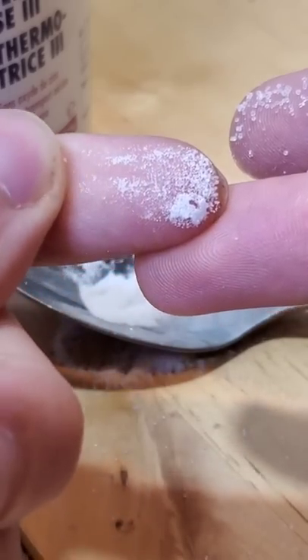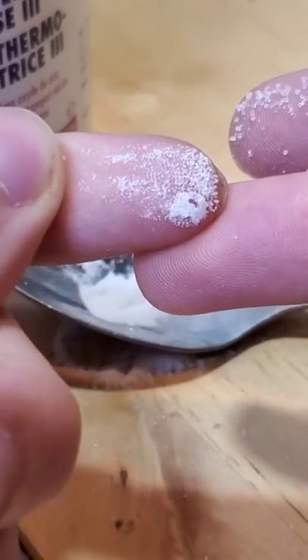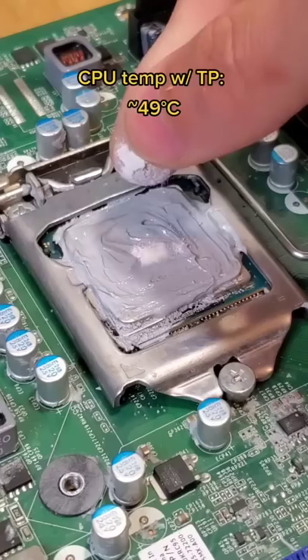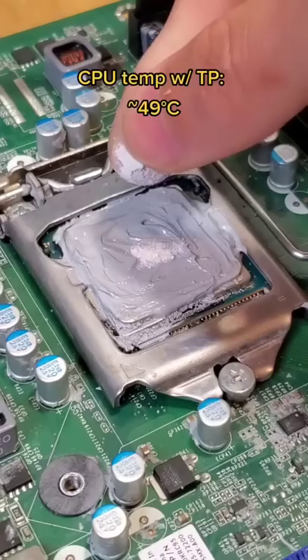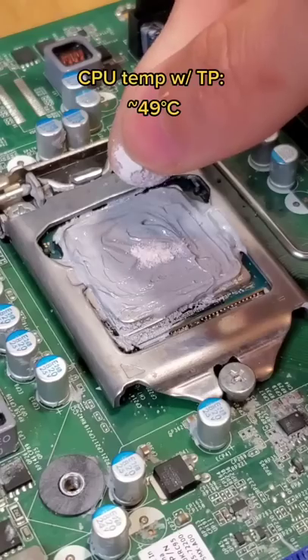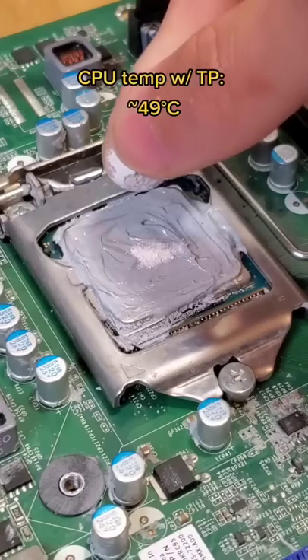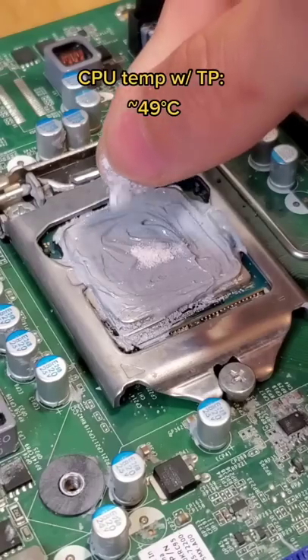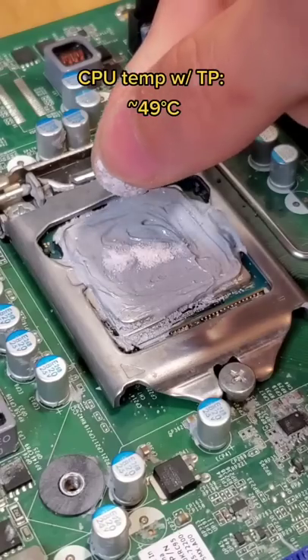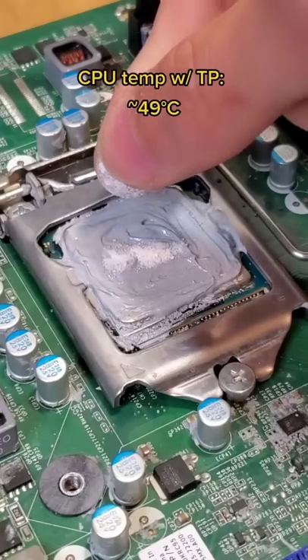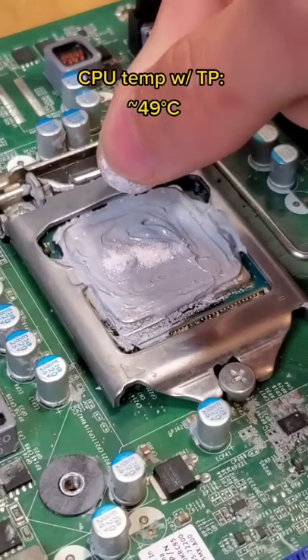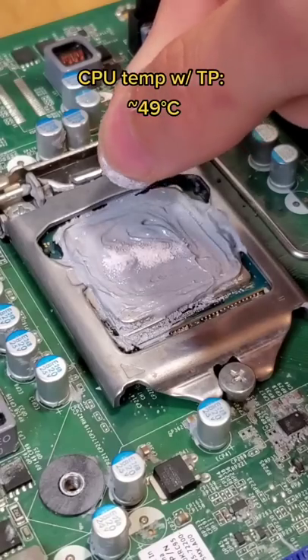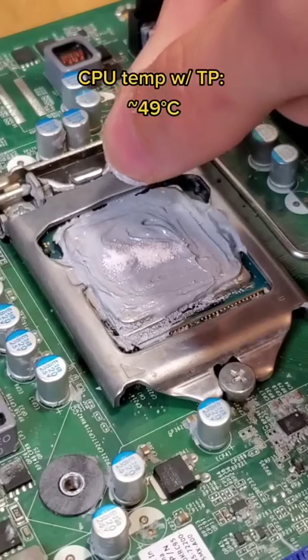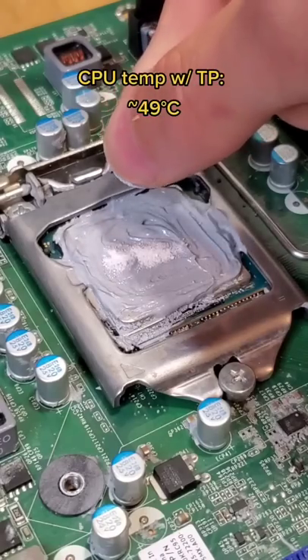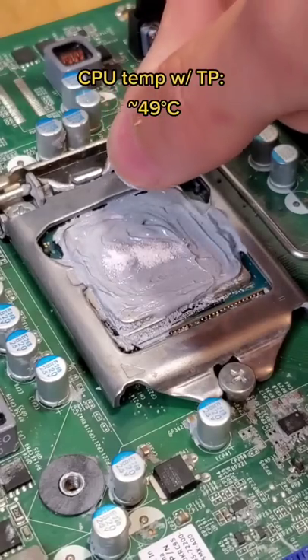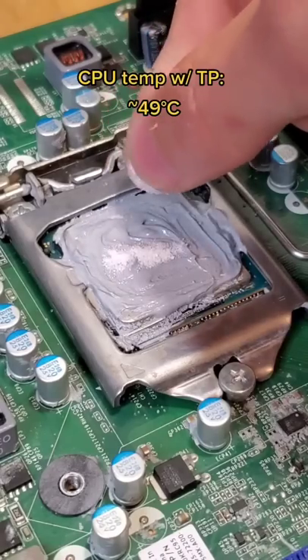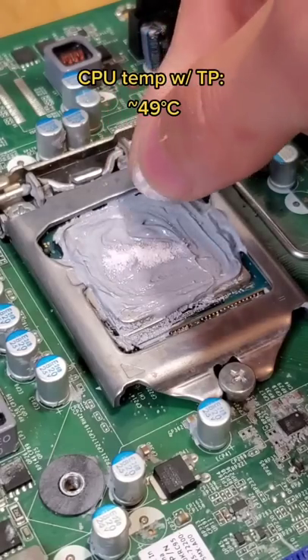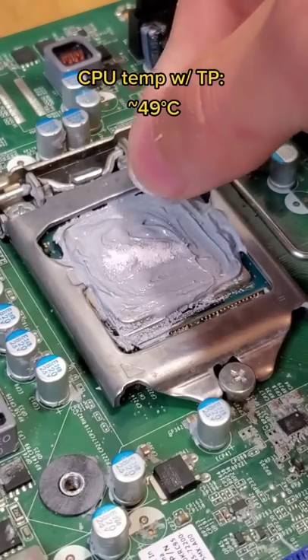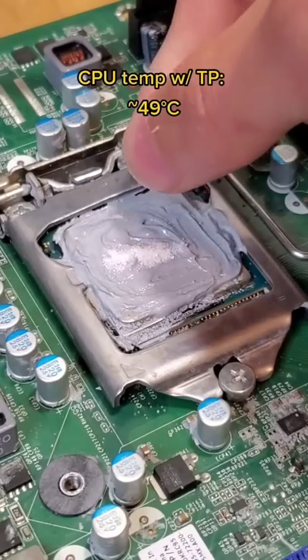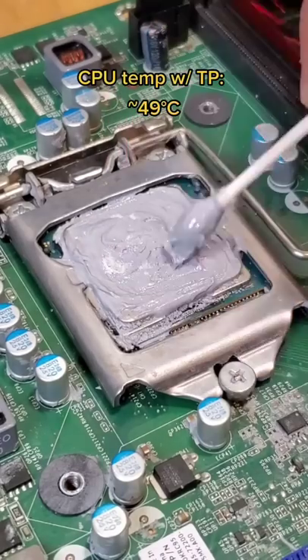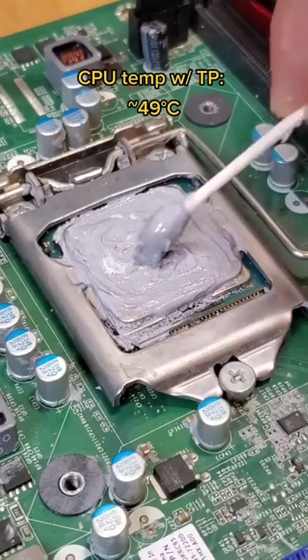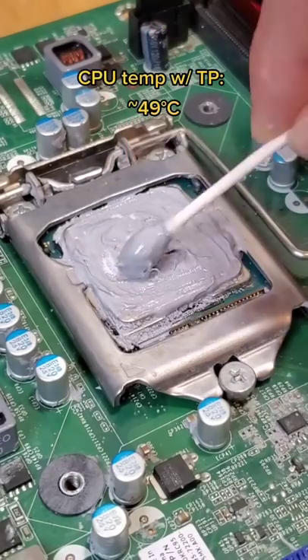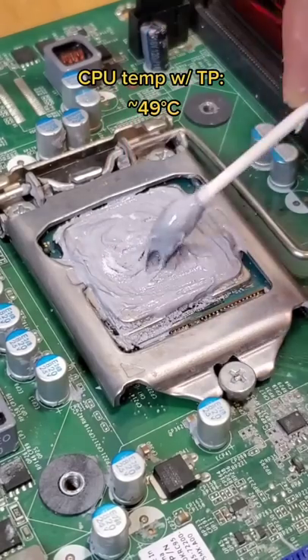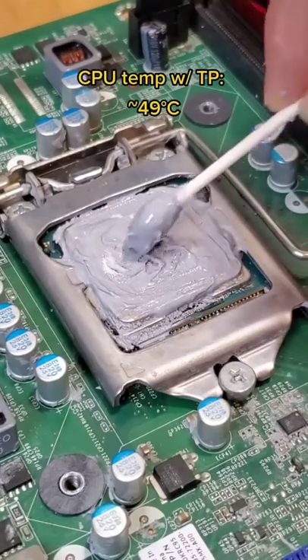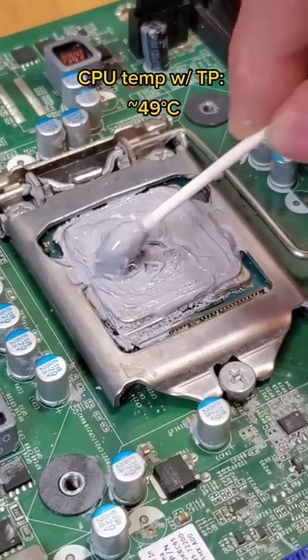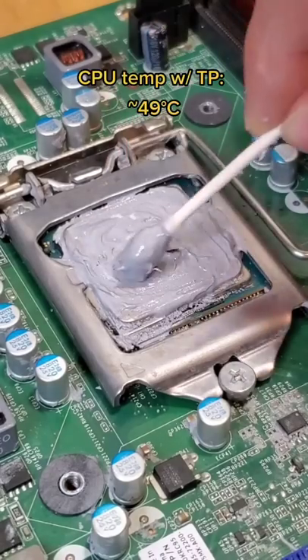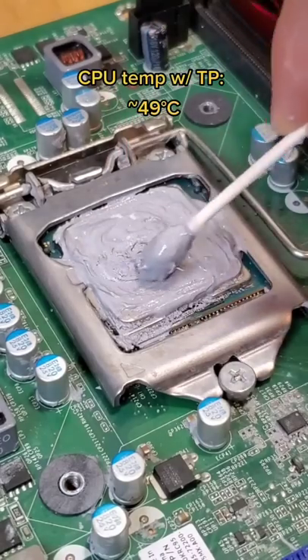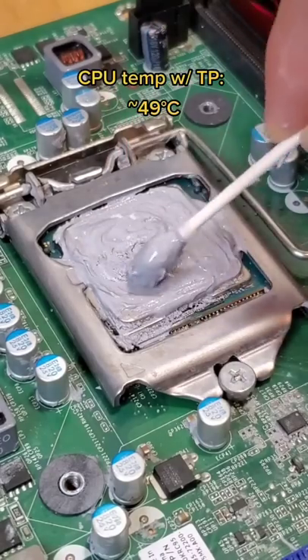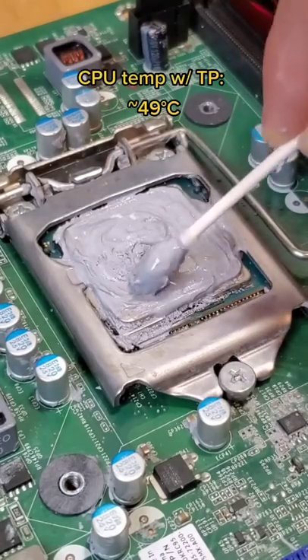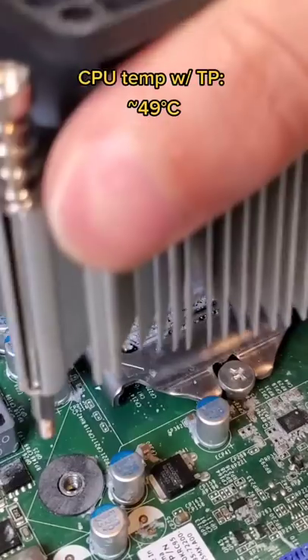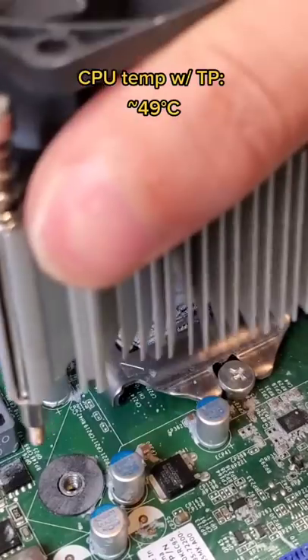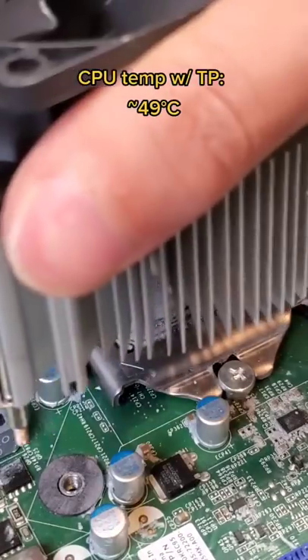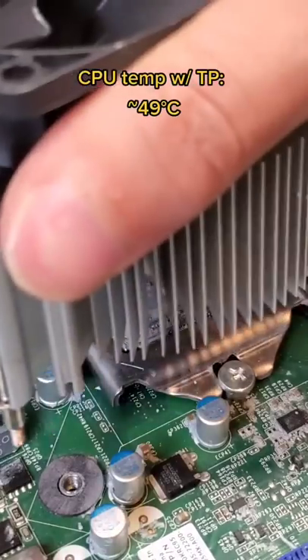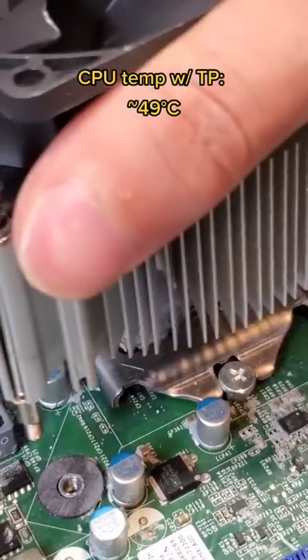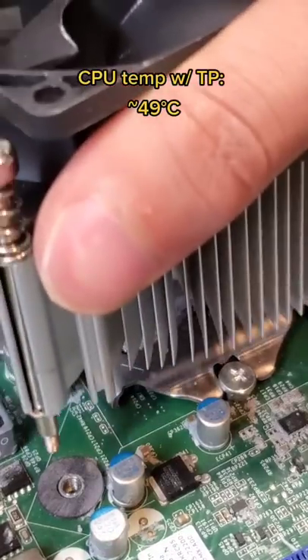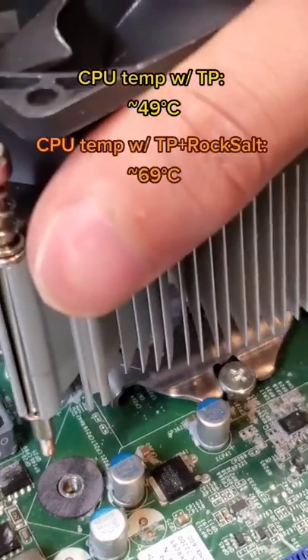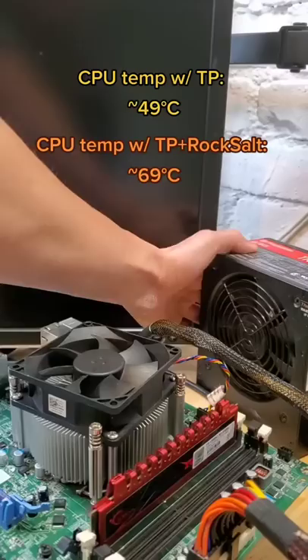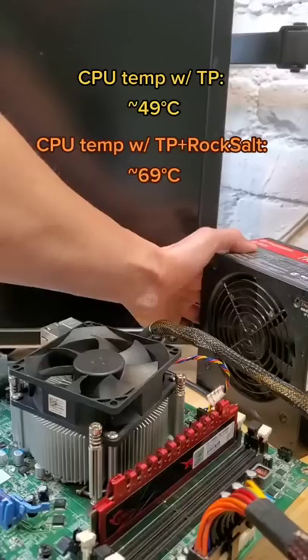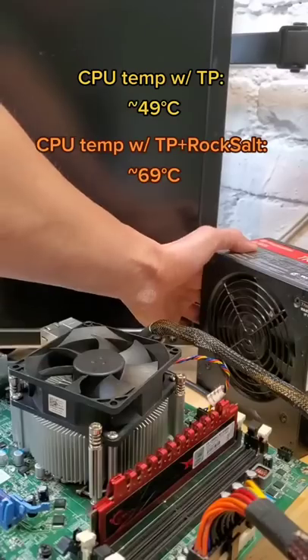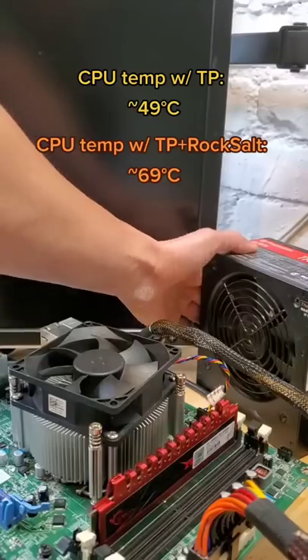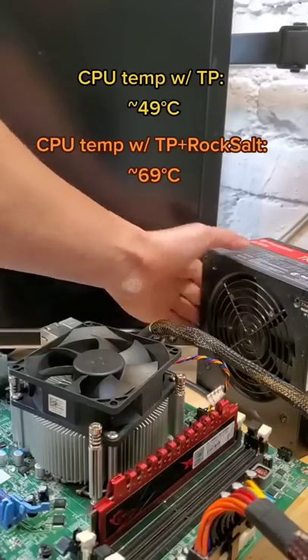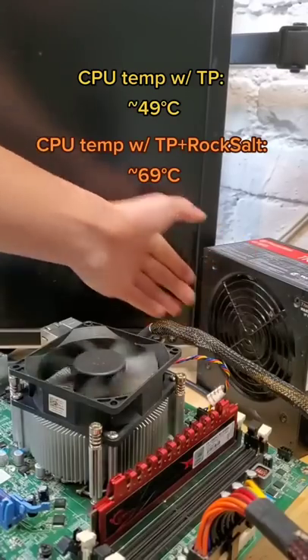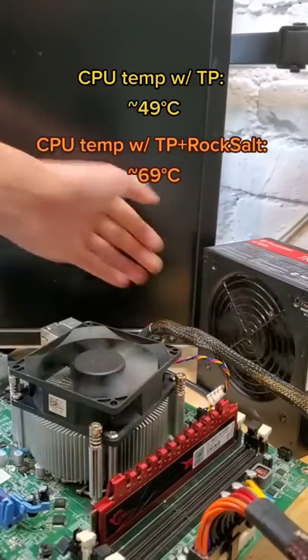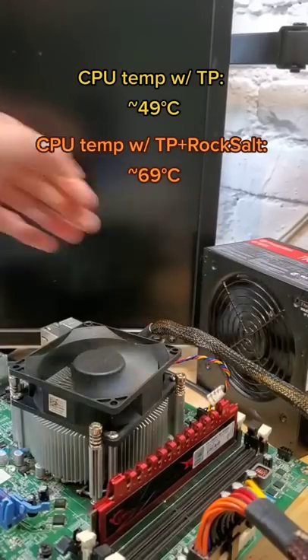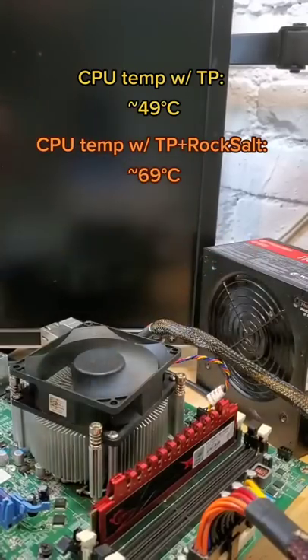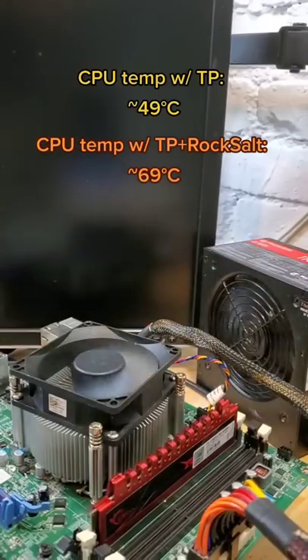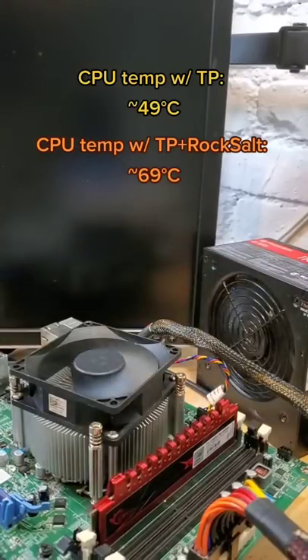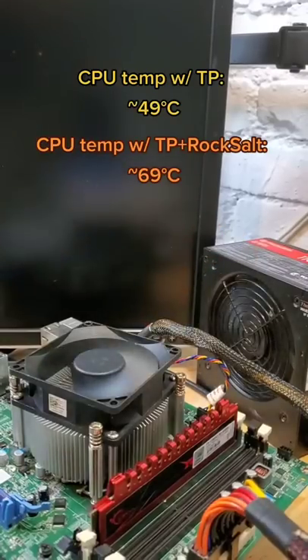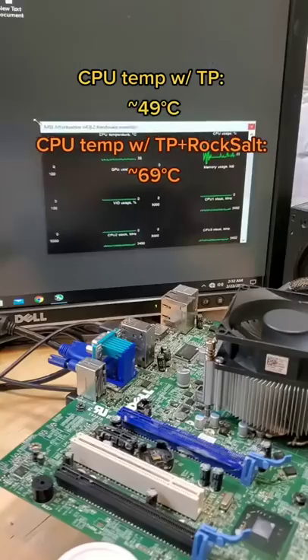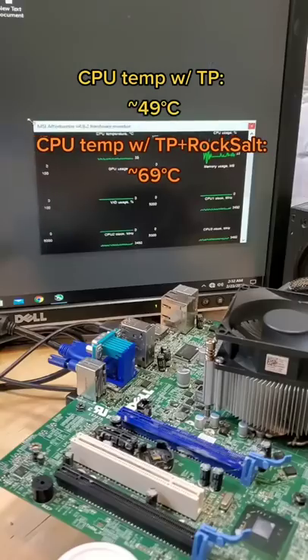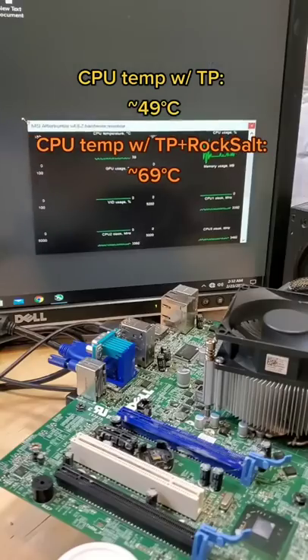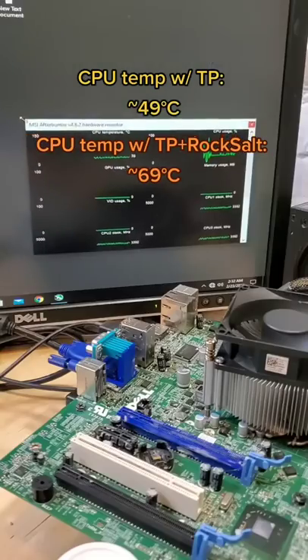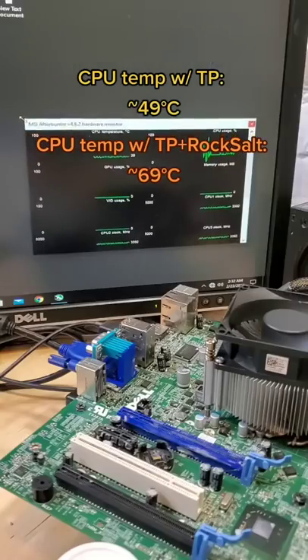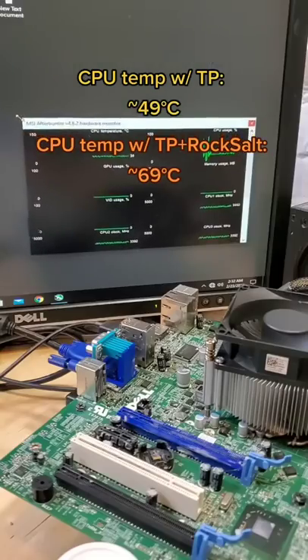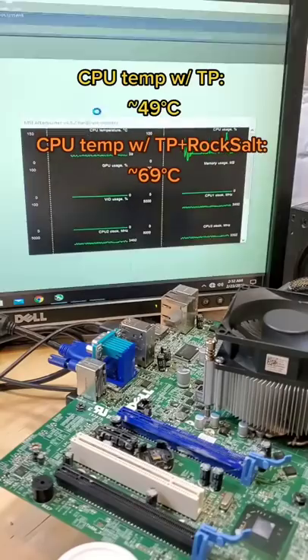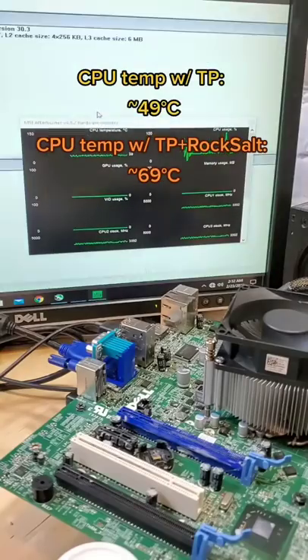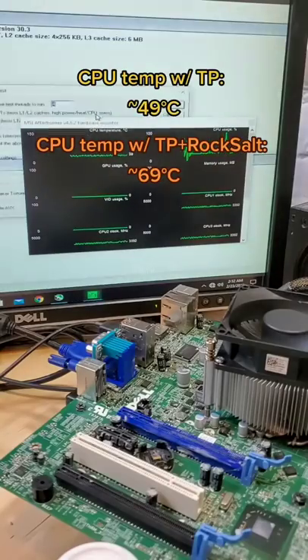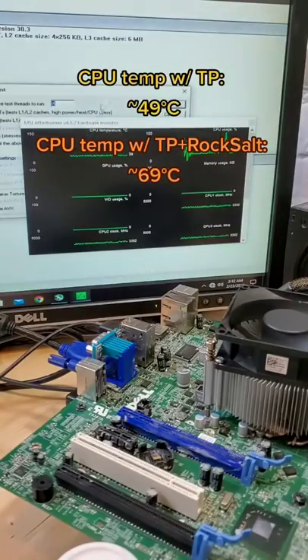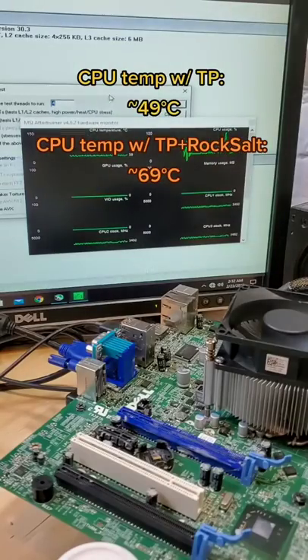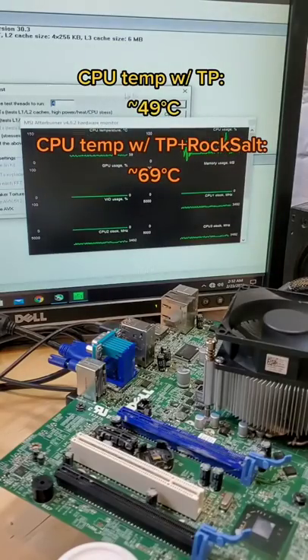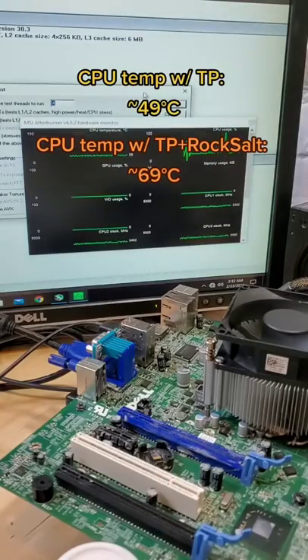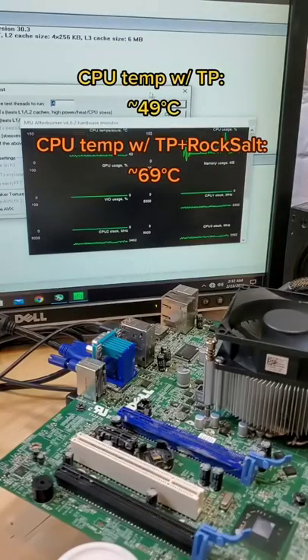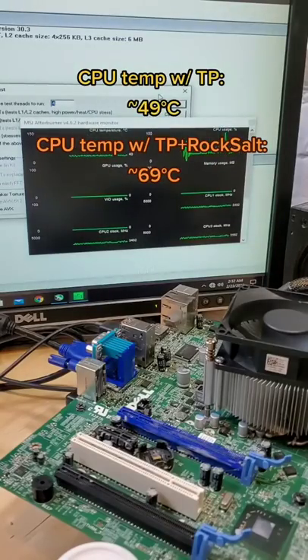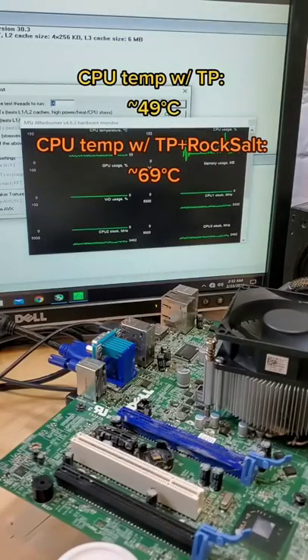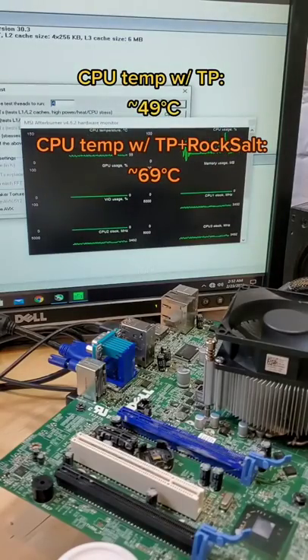Now for context, with normal thermal paste, this system runs at around 49 degrees Celsius, and with the salt rocks in the last video, it was around 69 degrees Celsius.